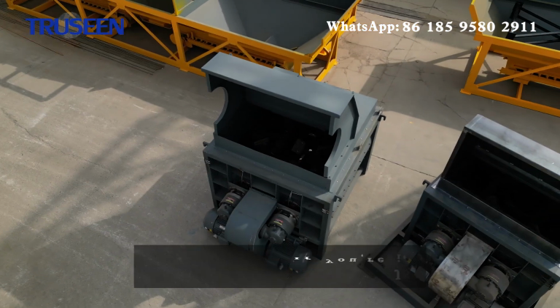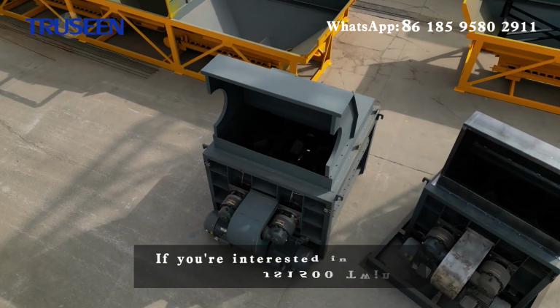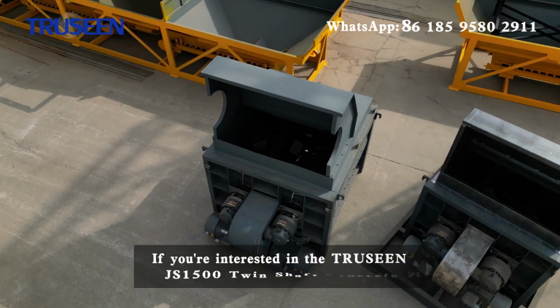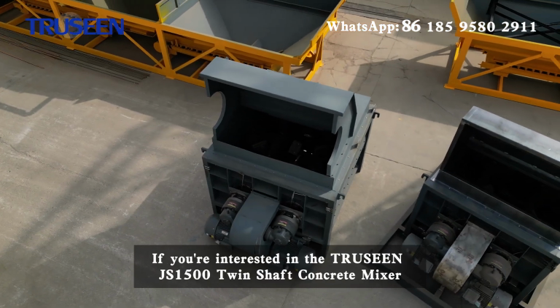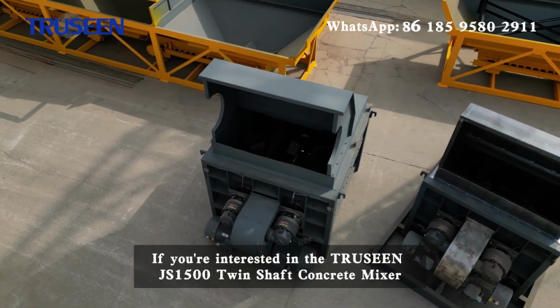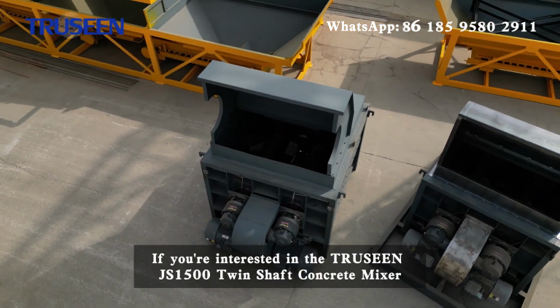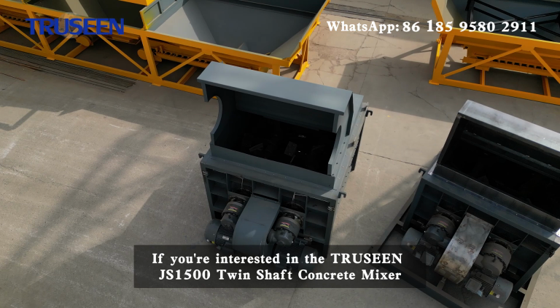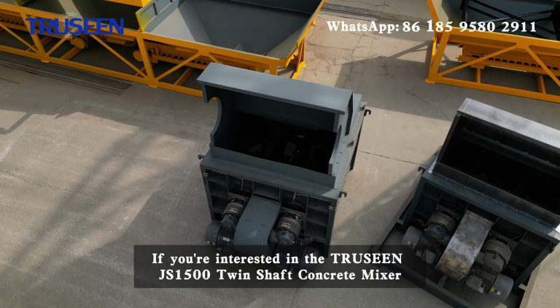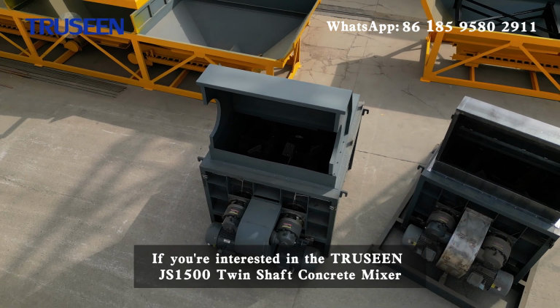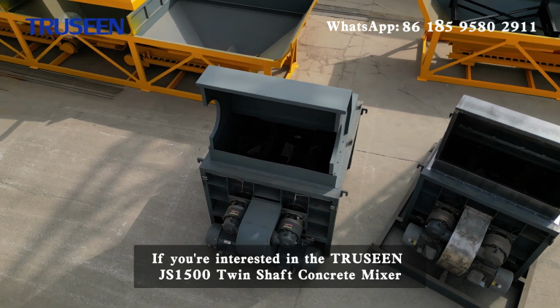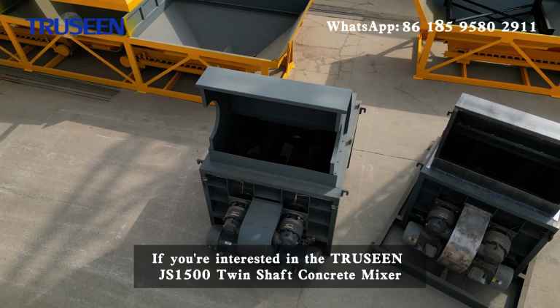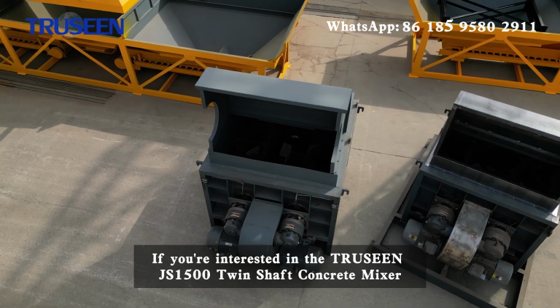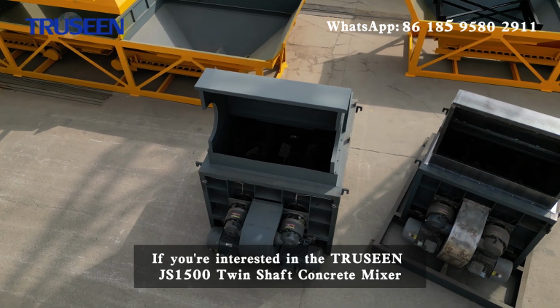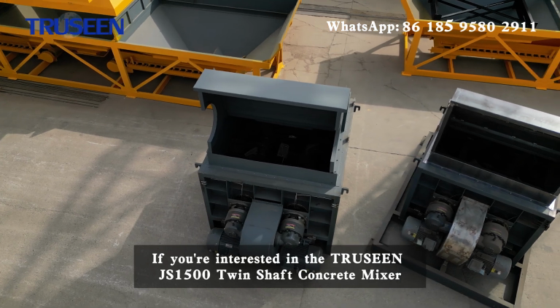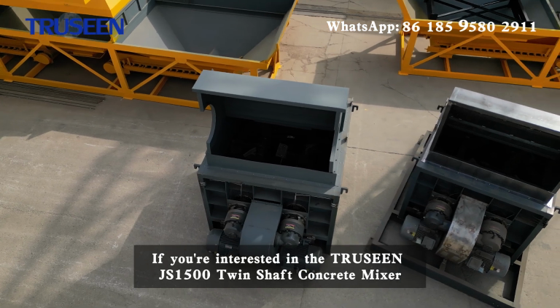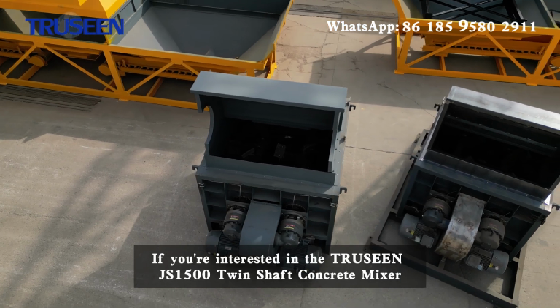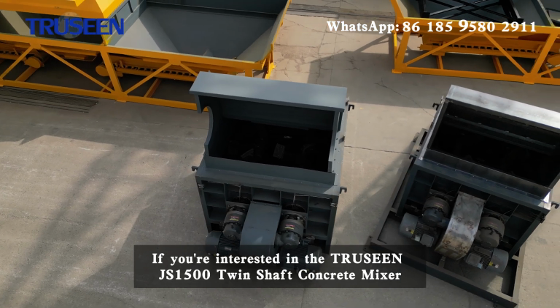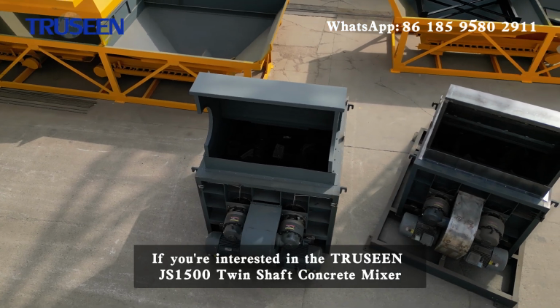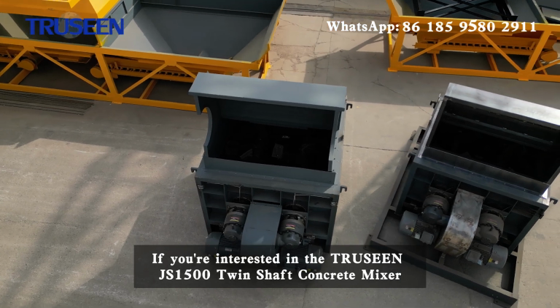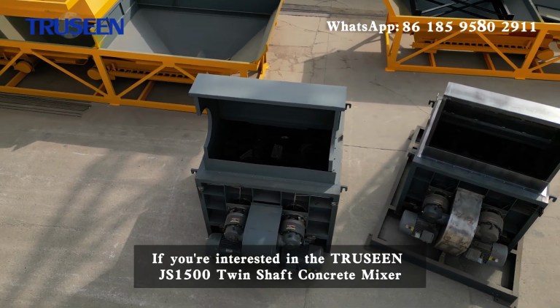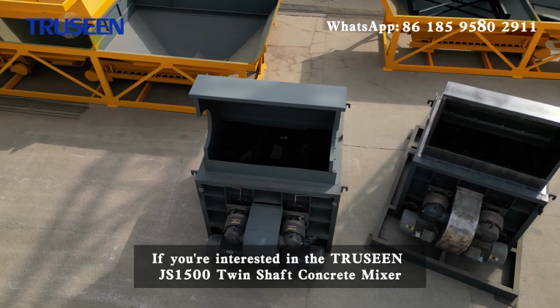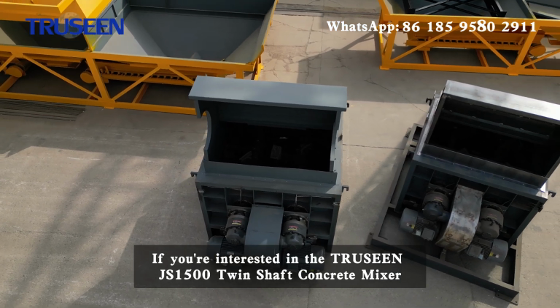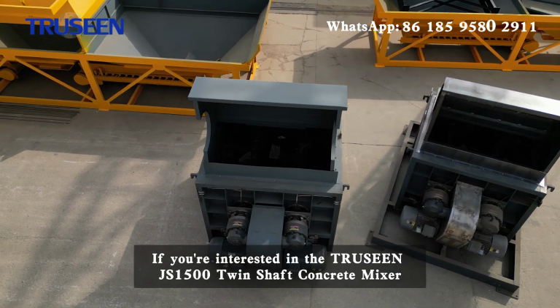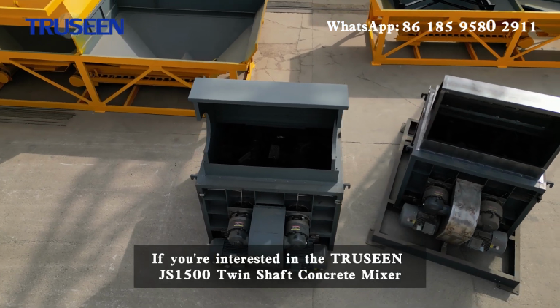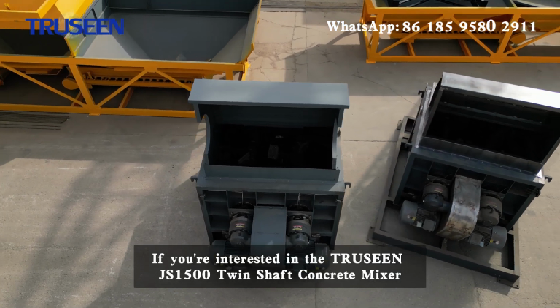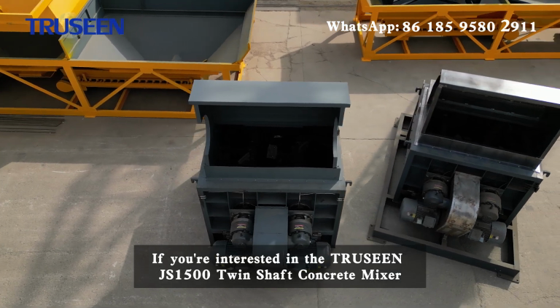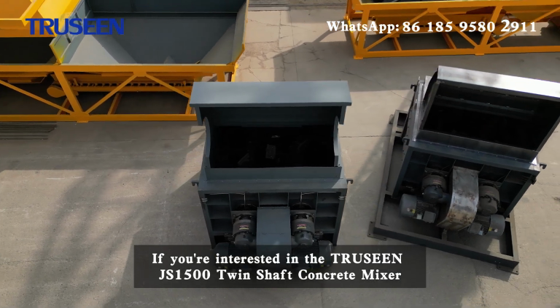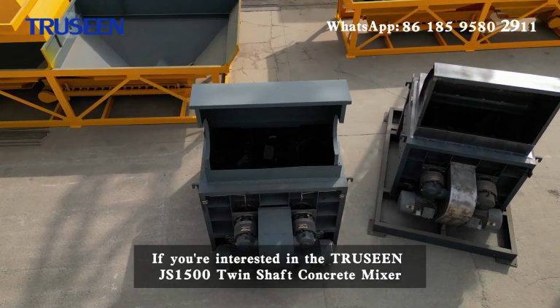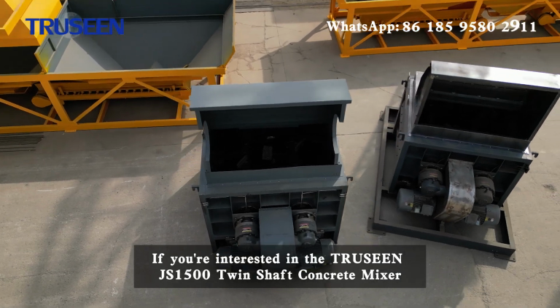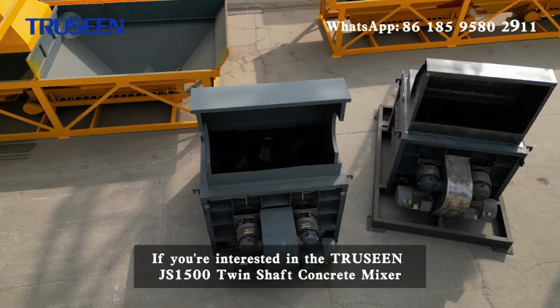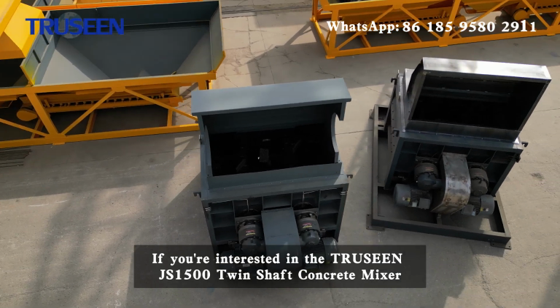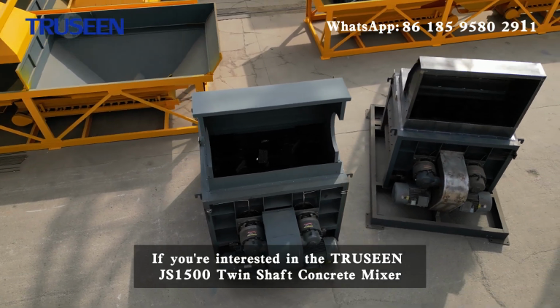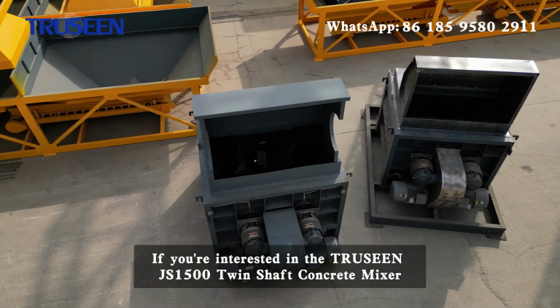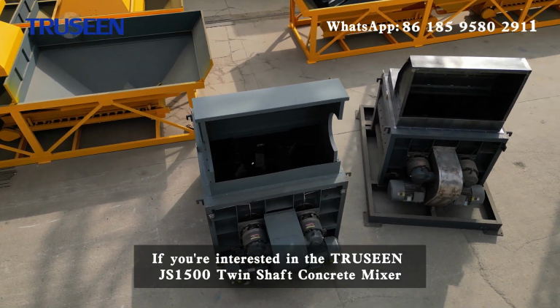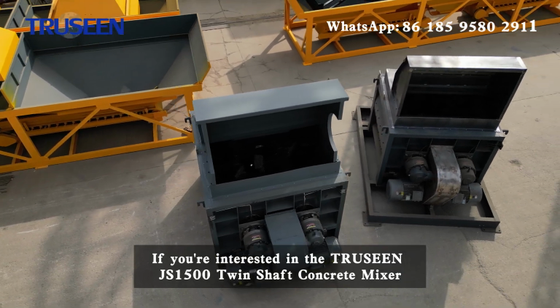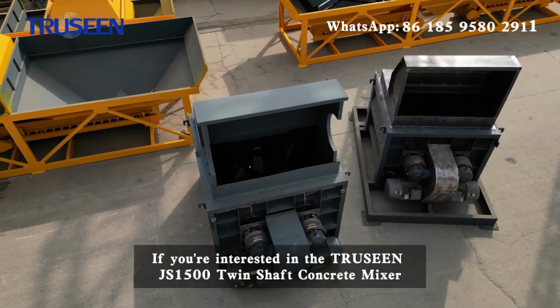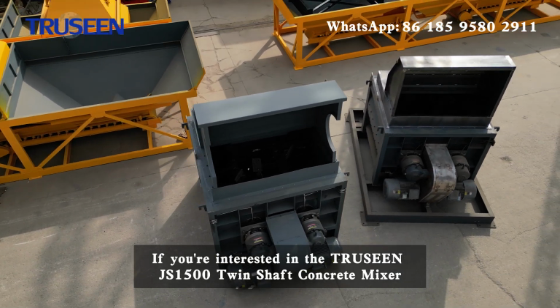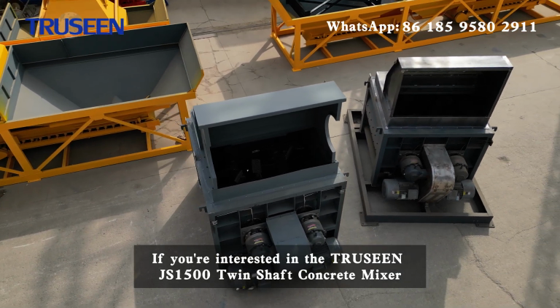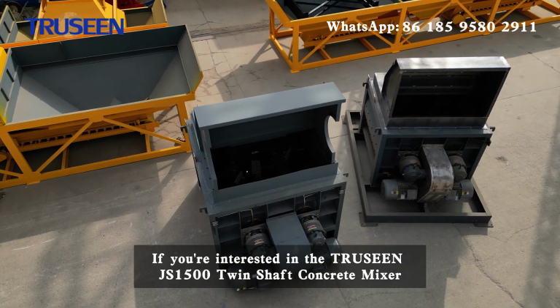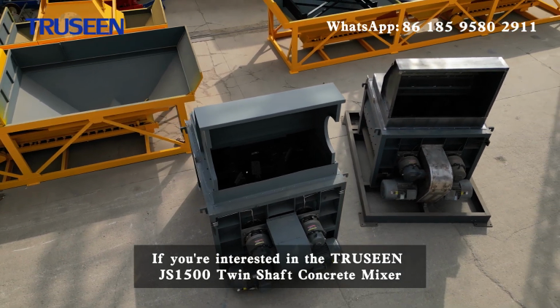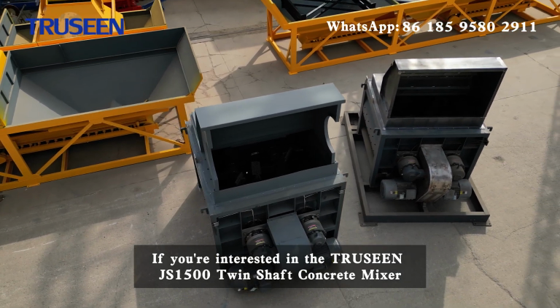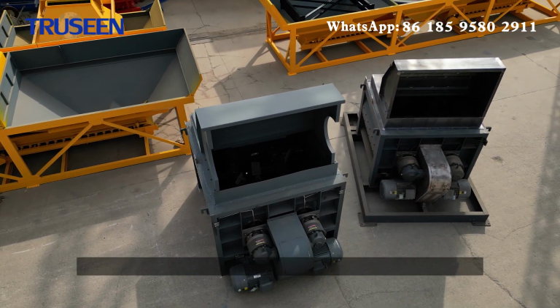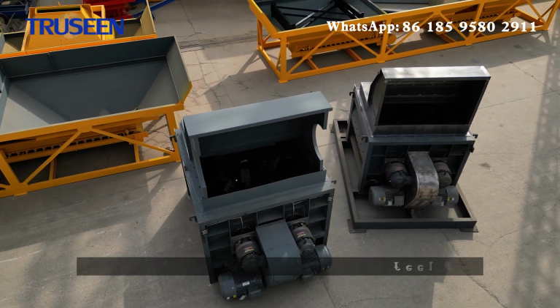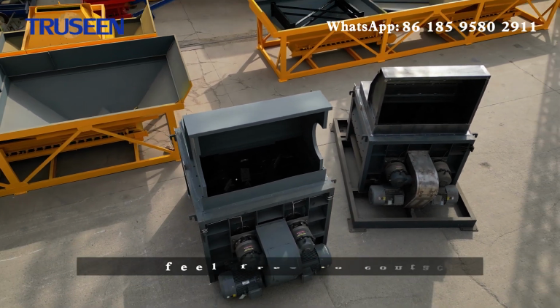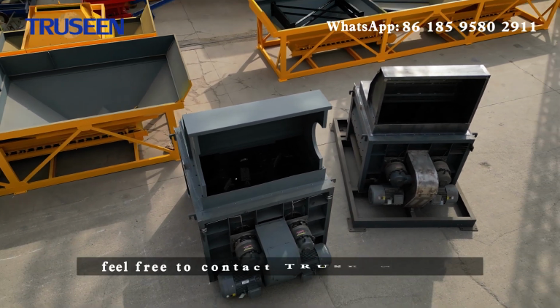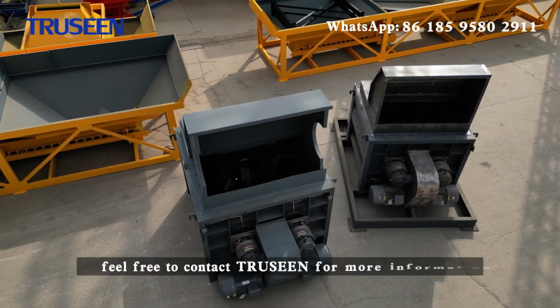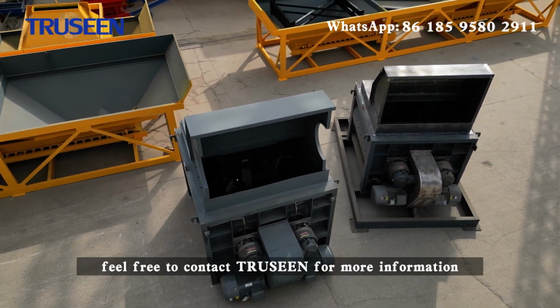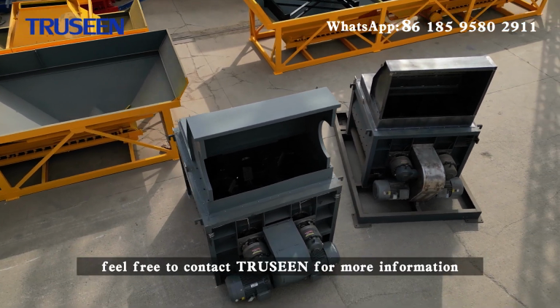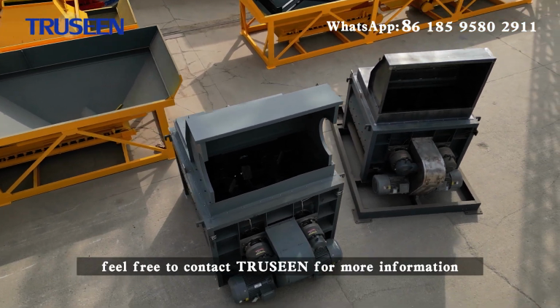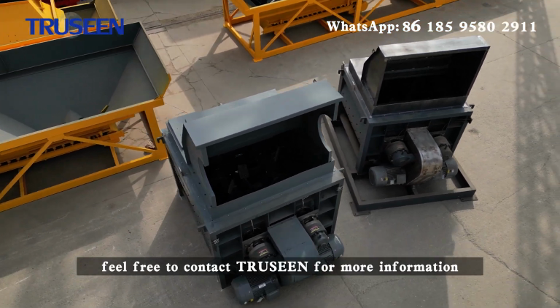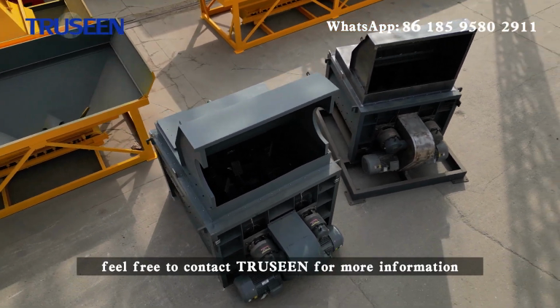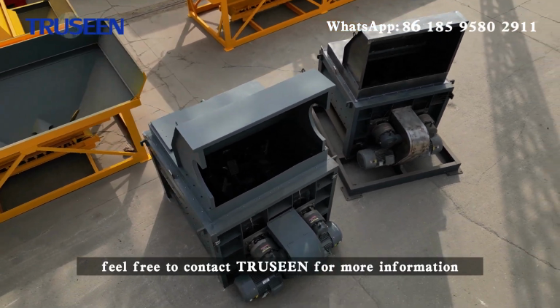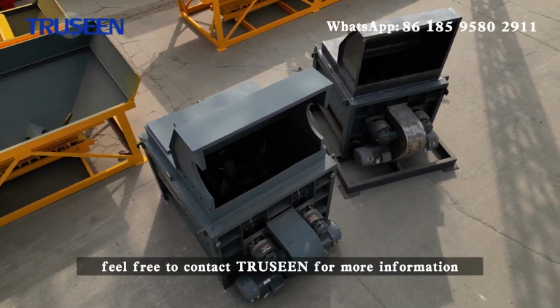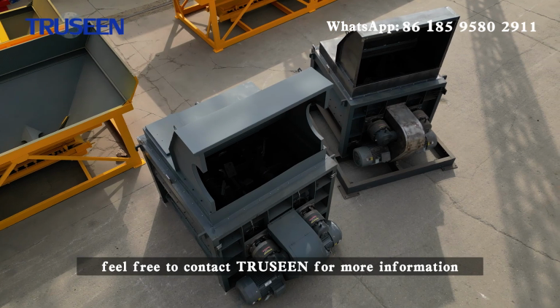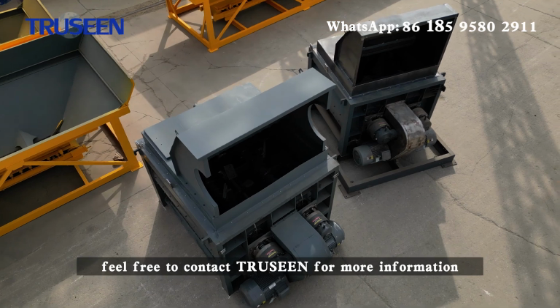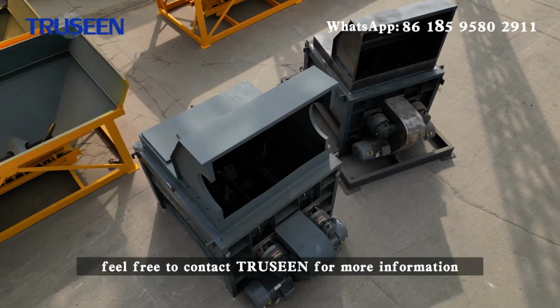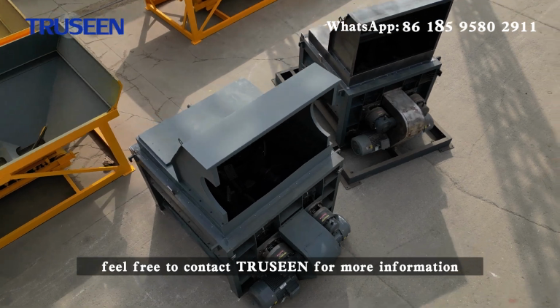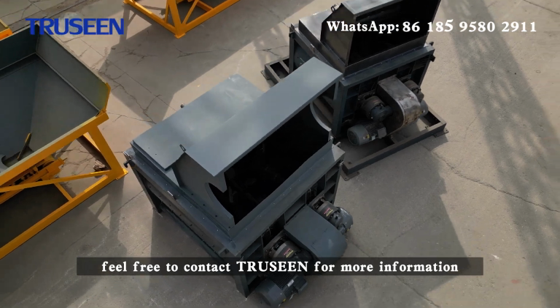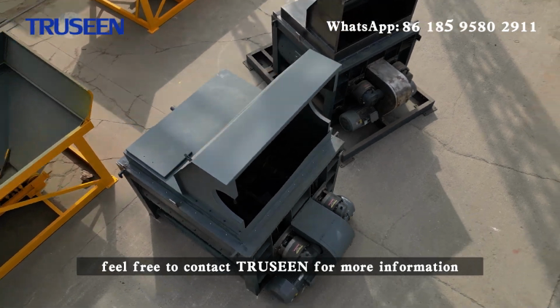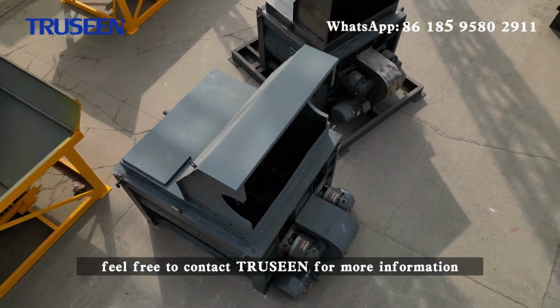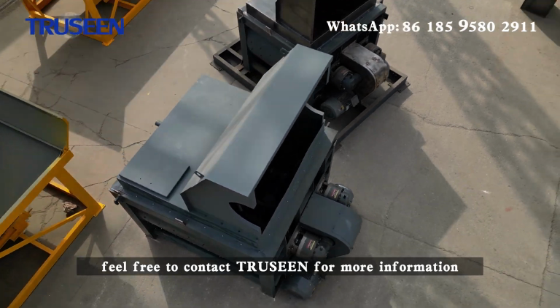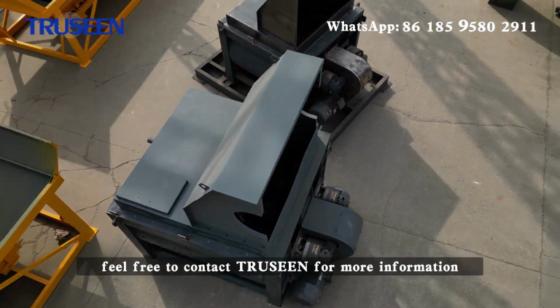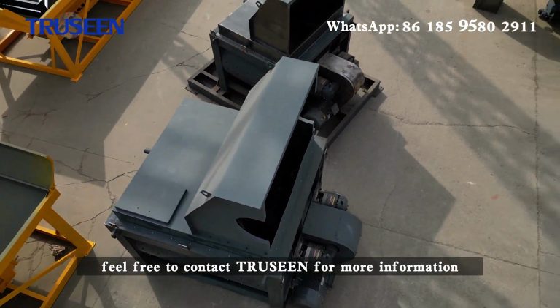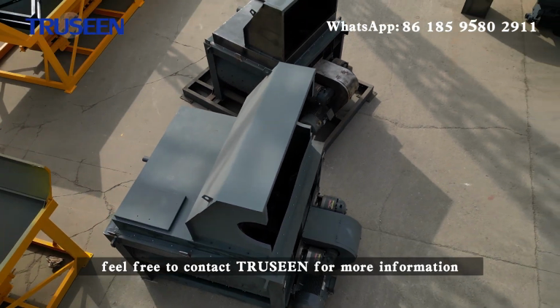If you are interested in the TRUSEEN JS1500 Twin Shaft Concrete Mixer, feel free to contact TRUSEEN for more information.